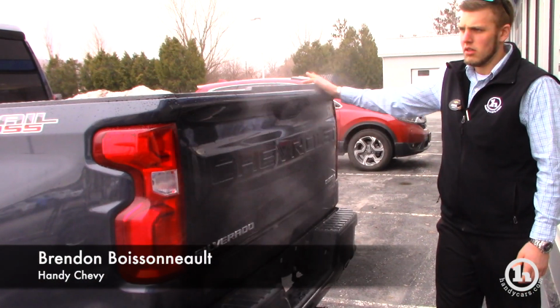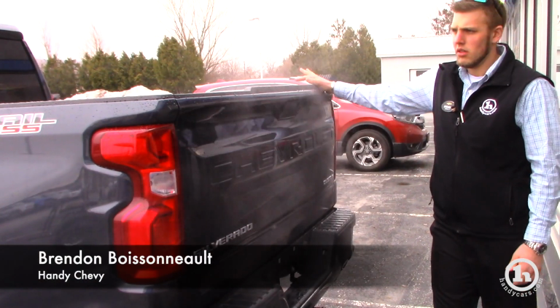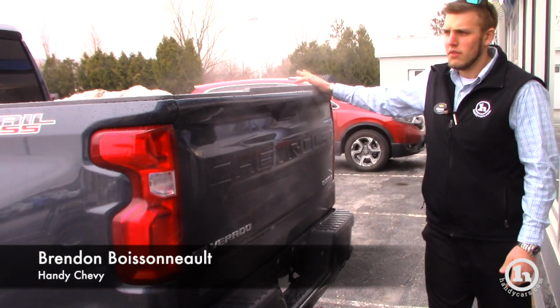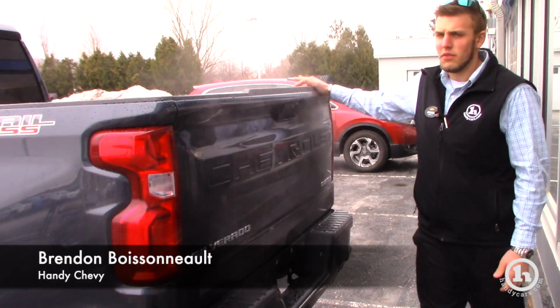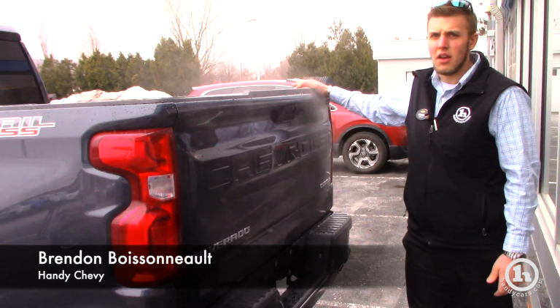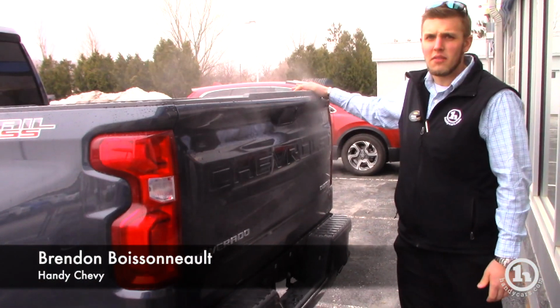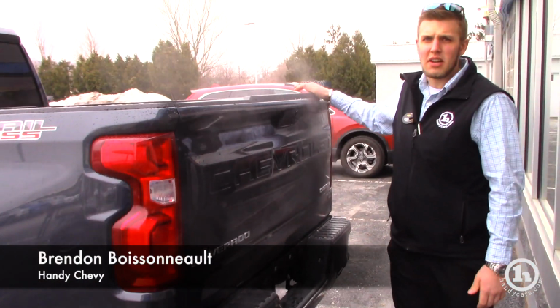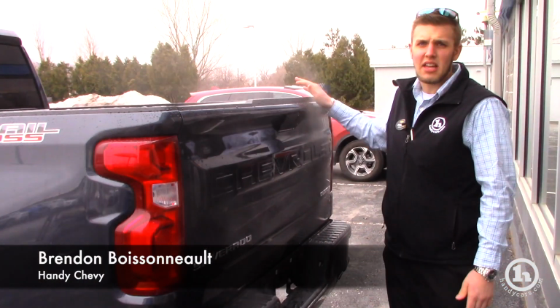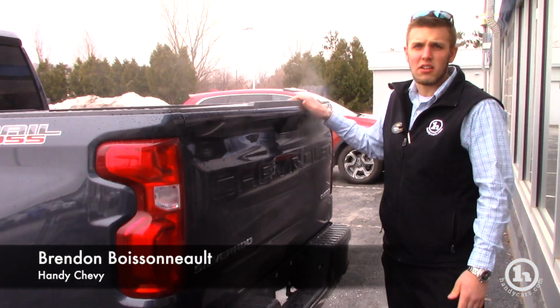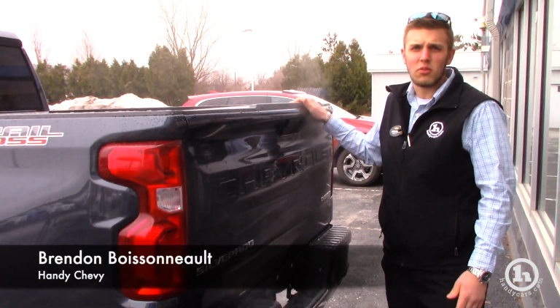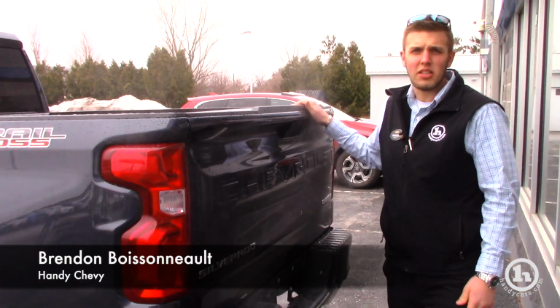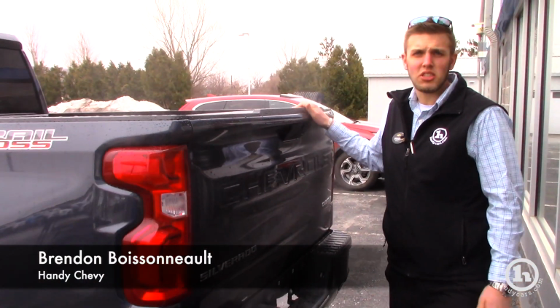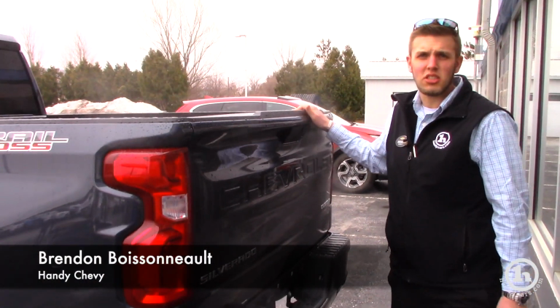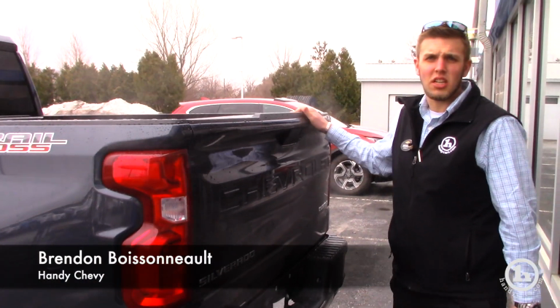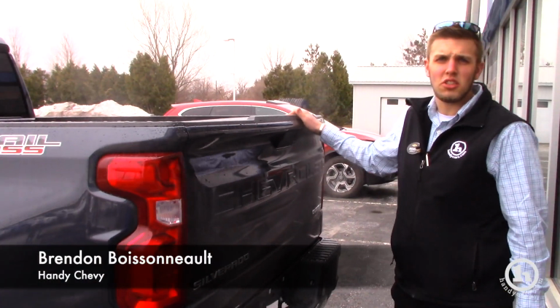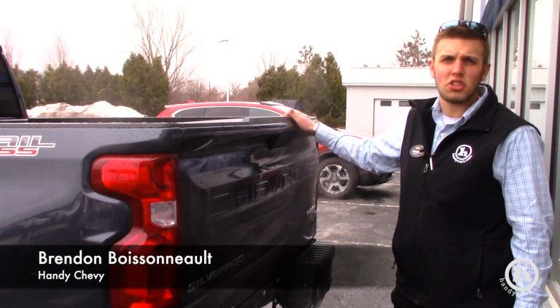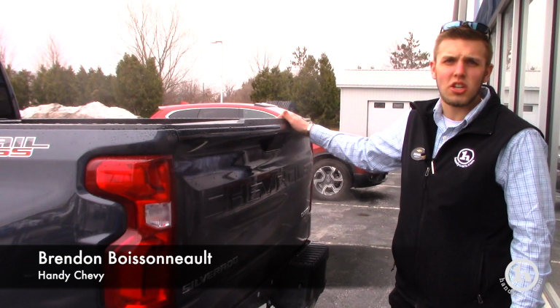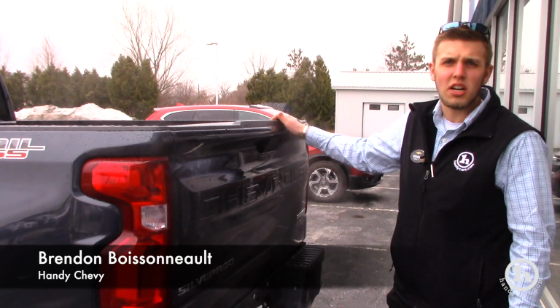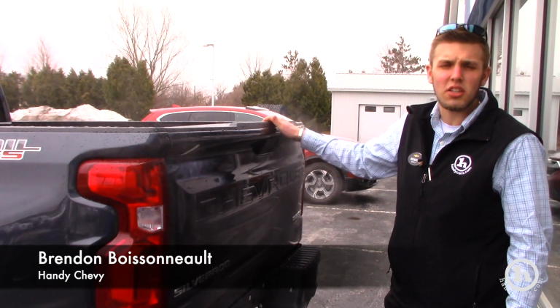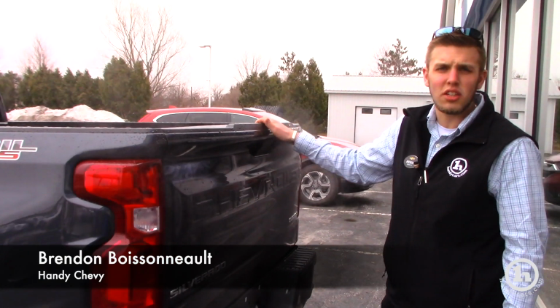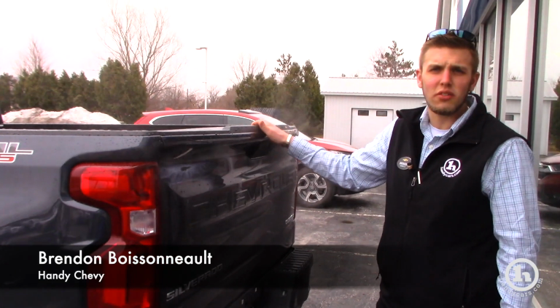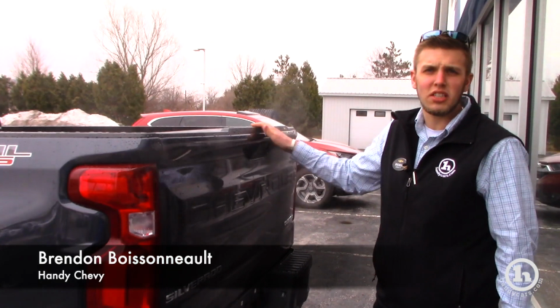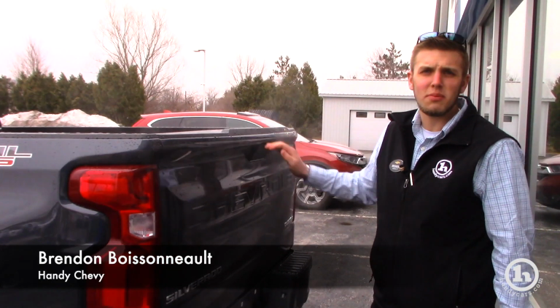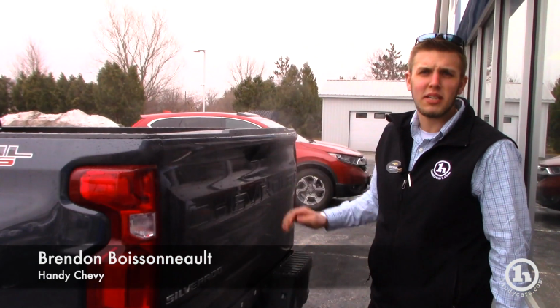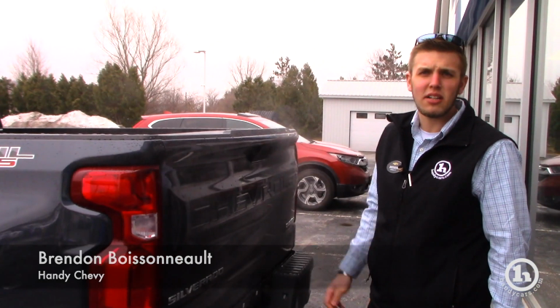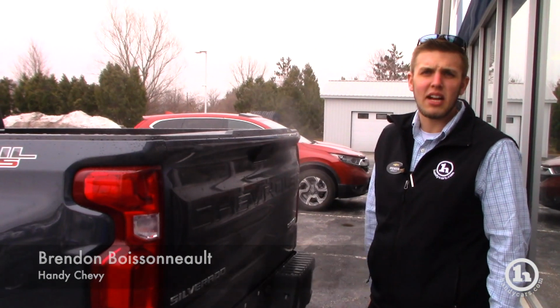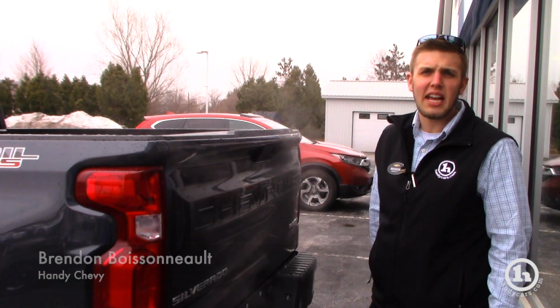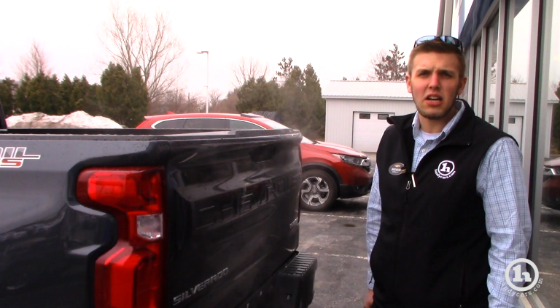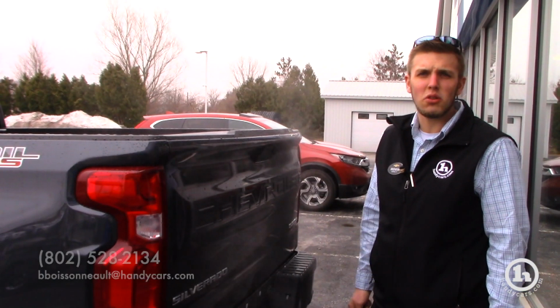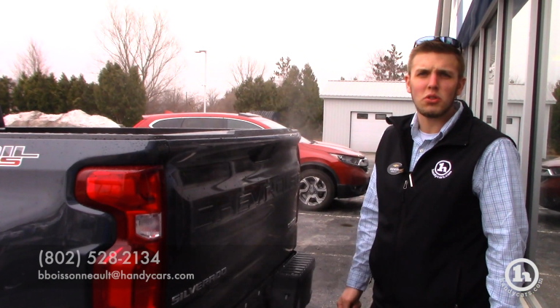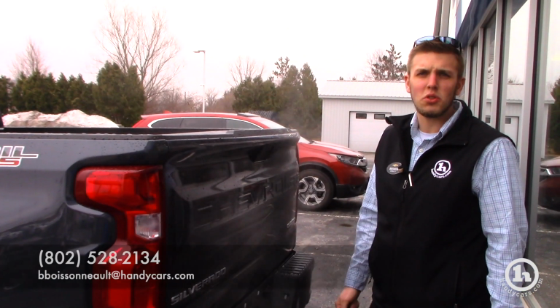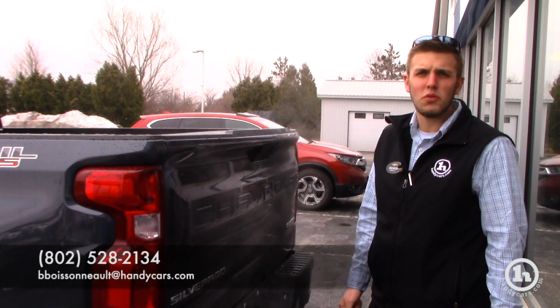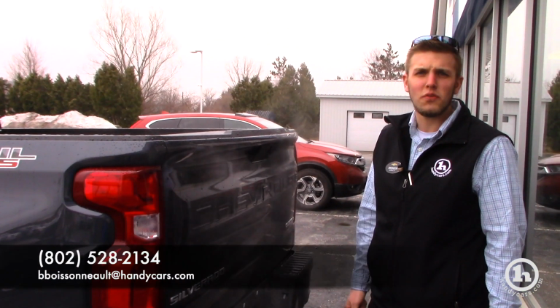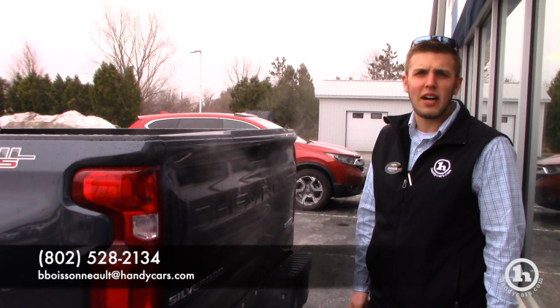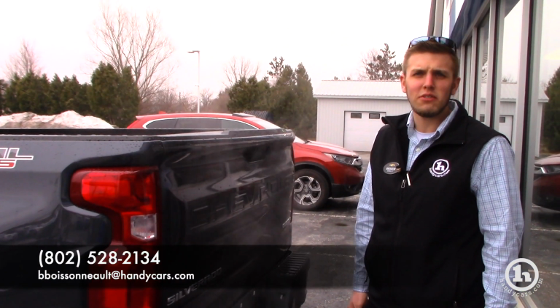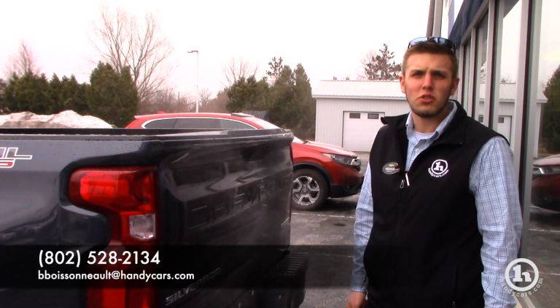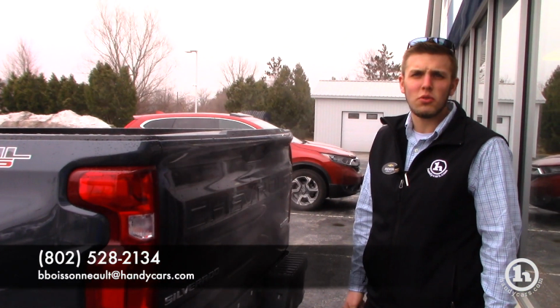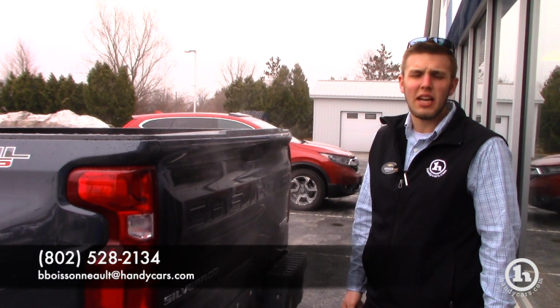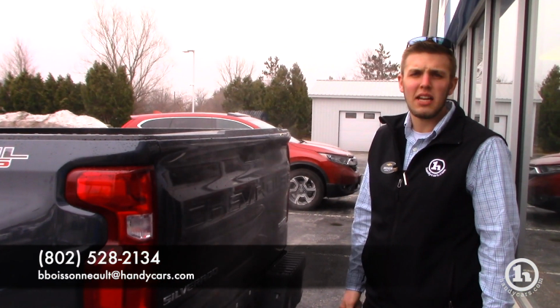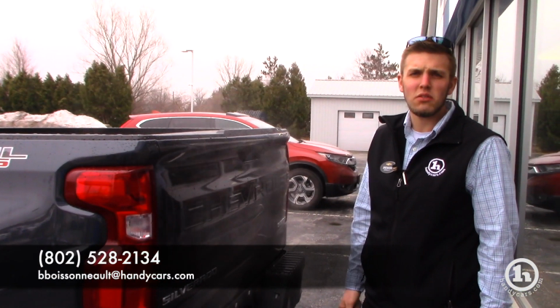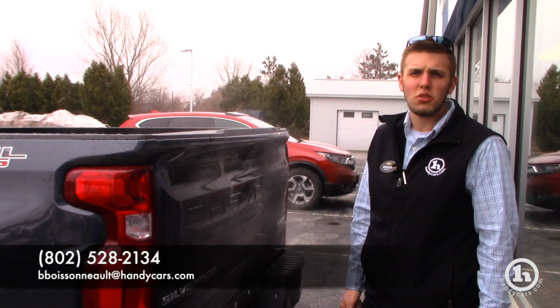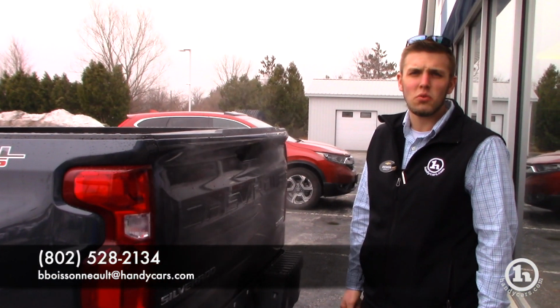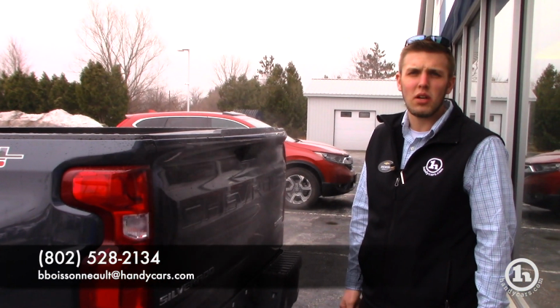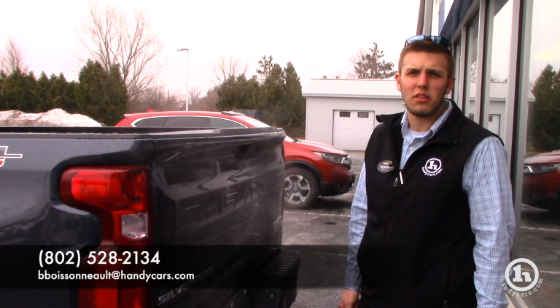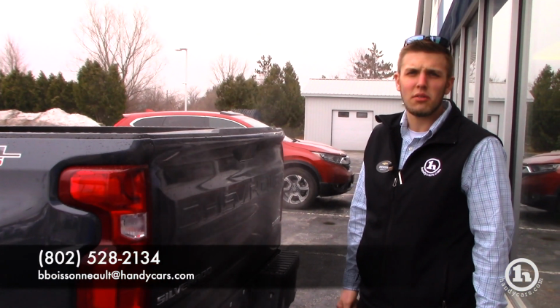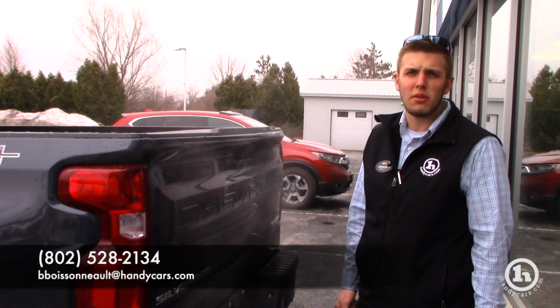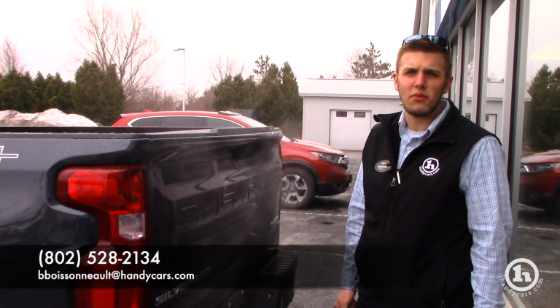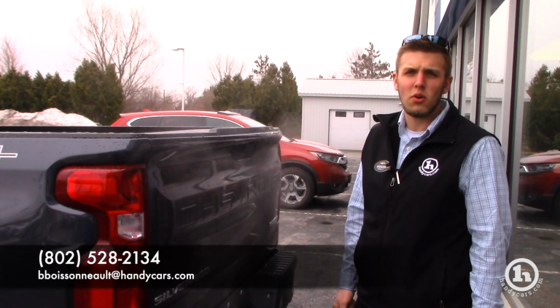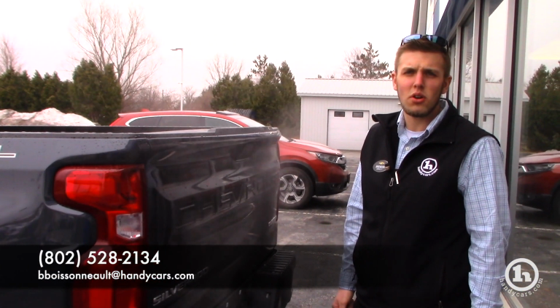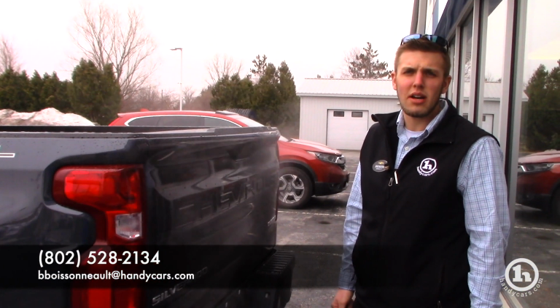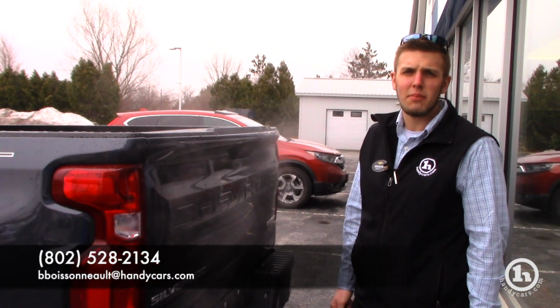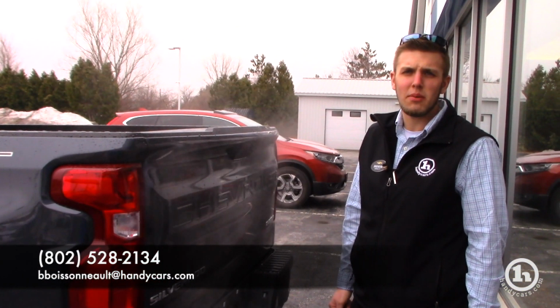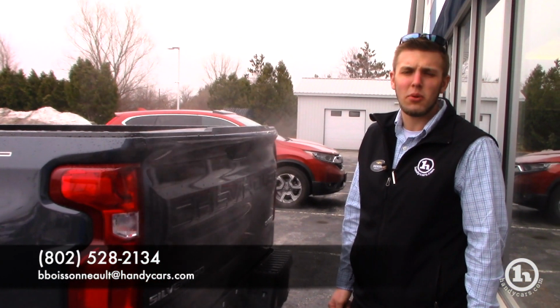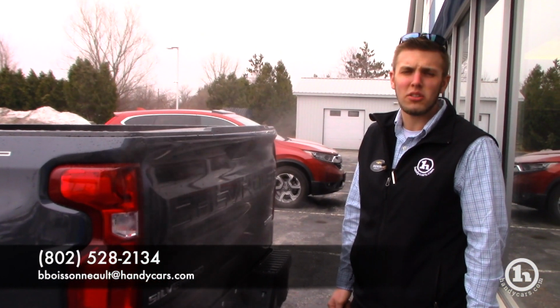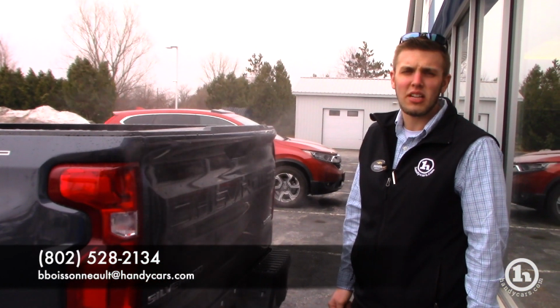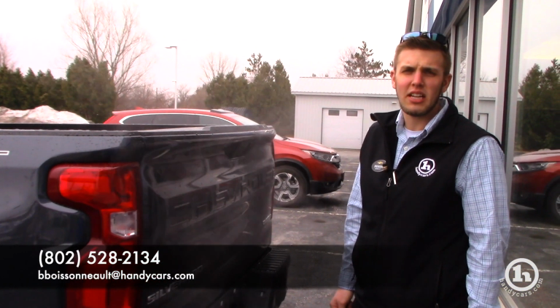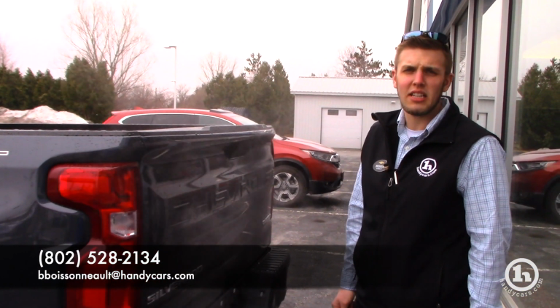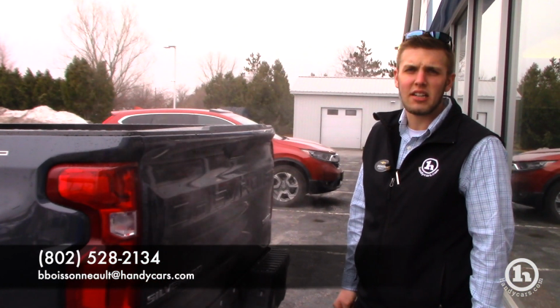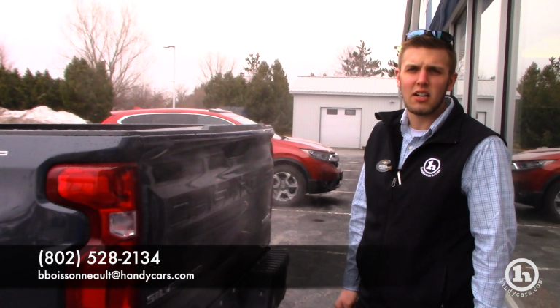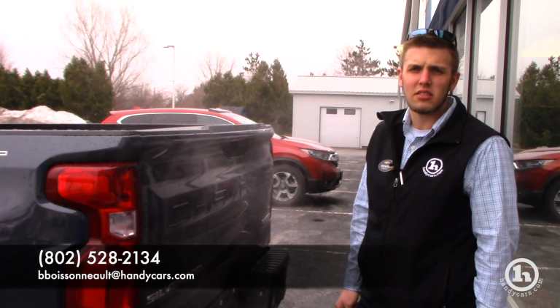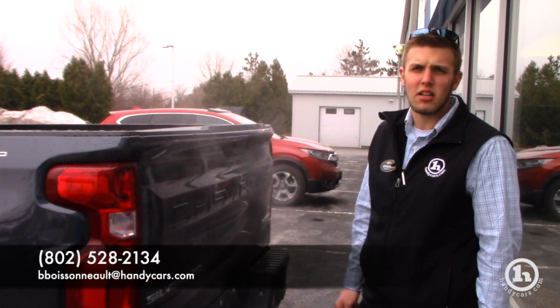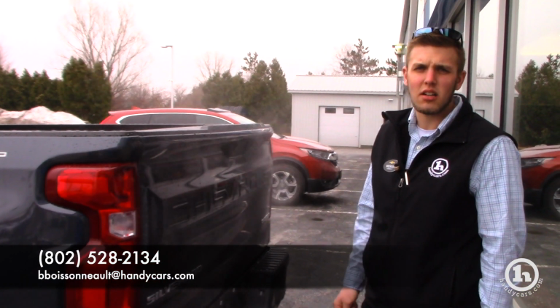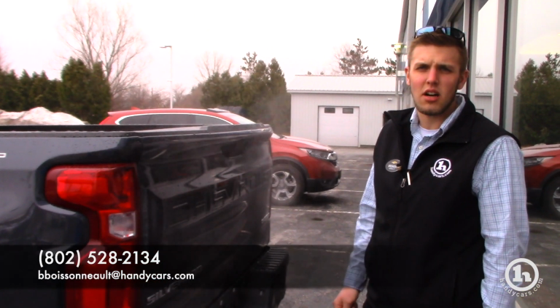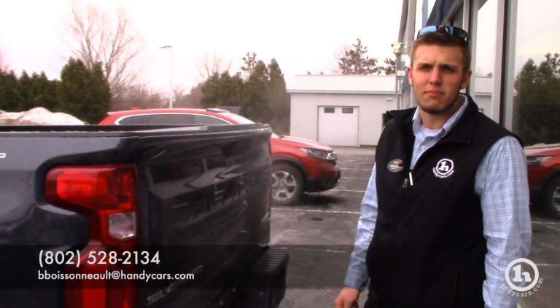If you have any other questions on this truck, you can reach me here at 802-528-2134 or at bboys.handycars.com.